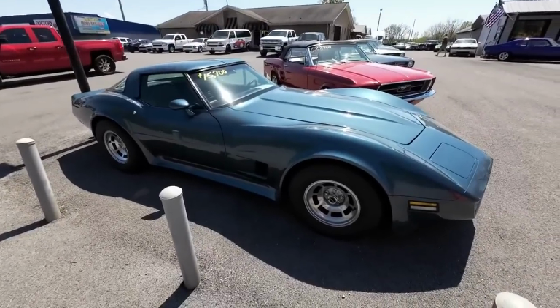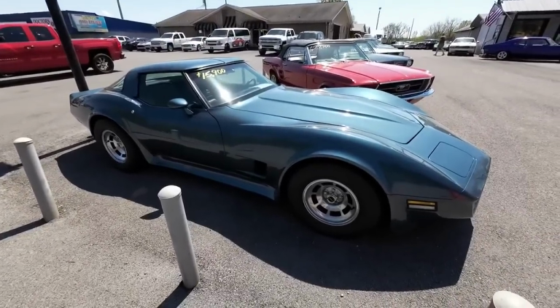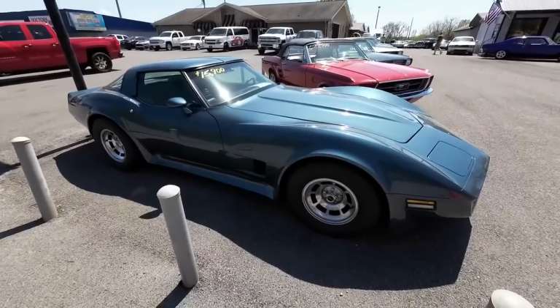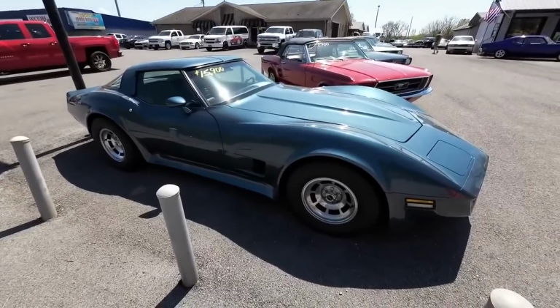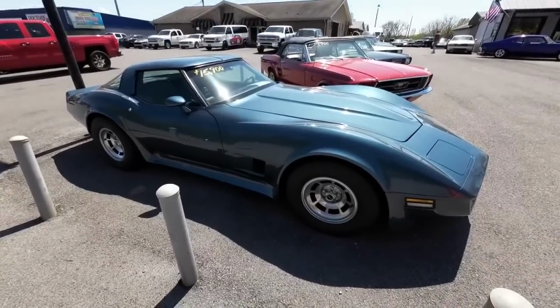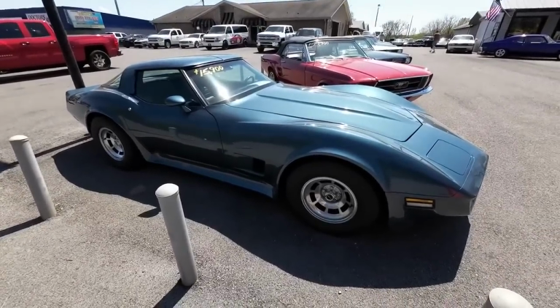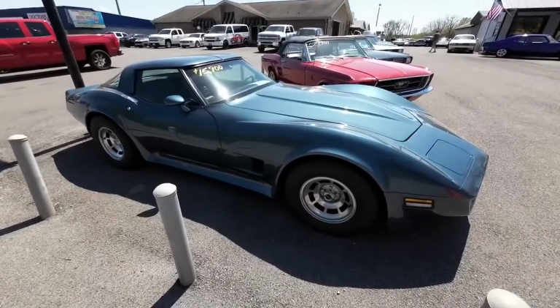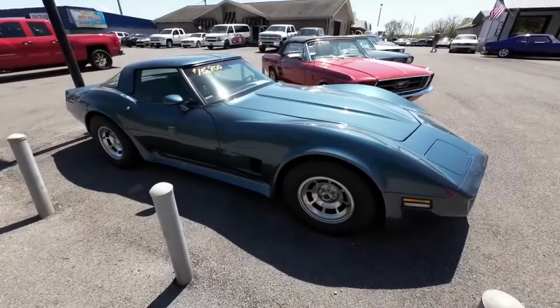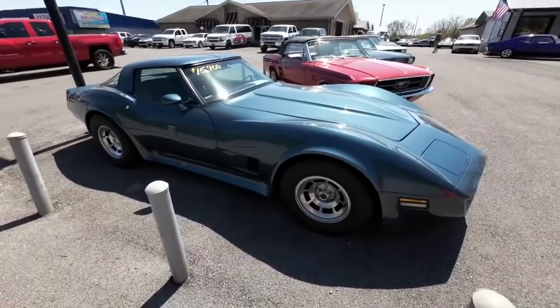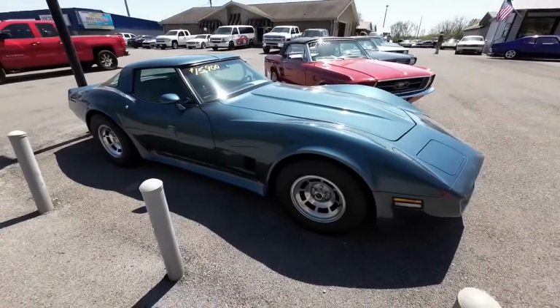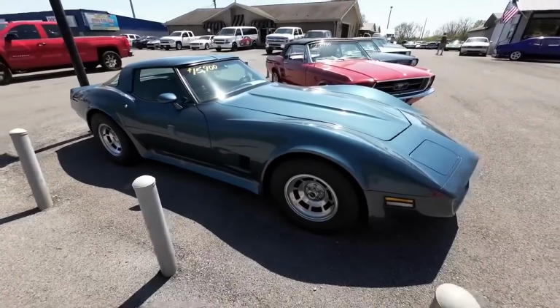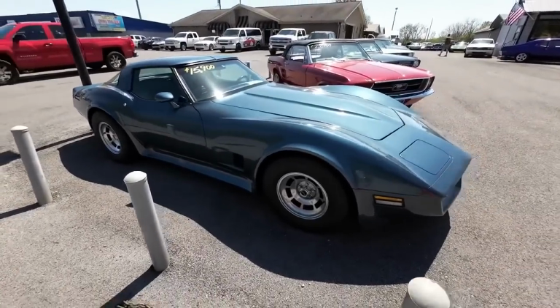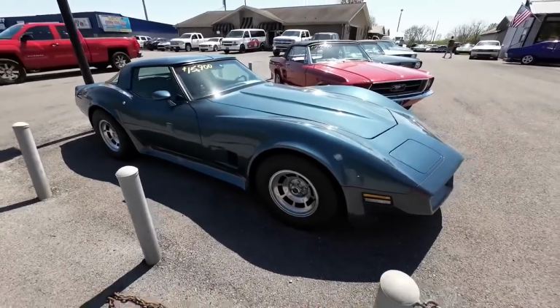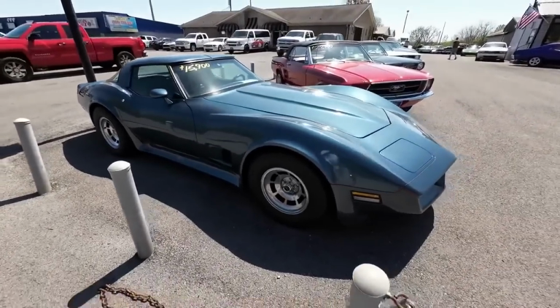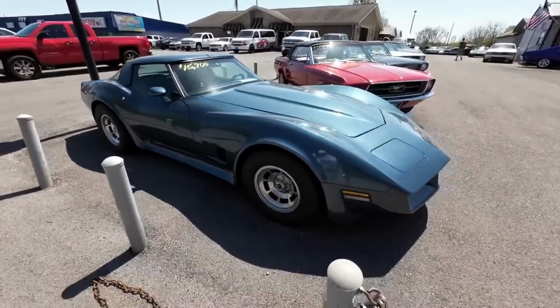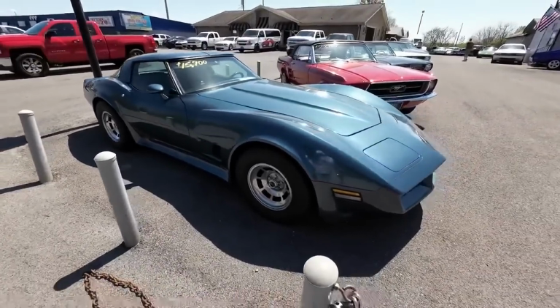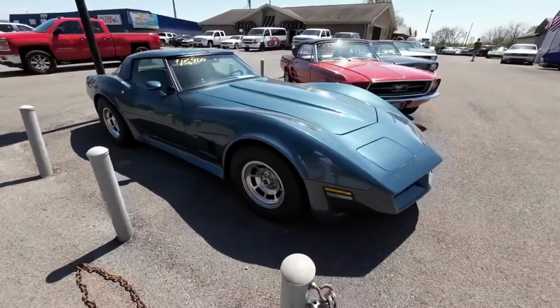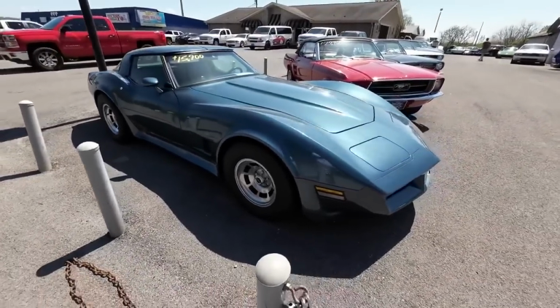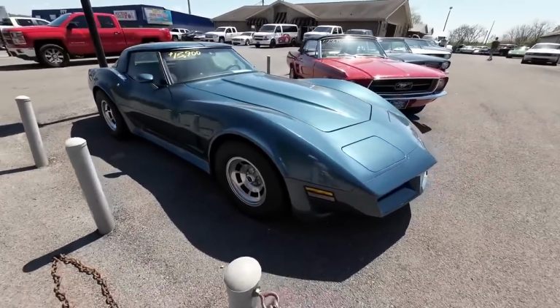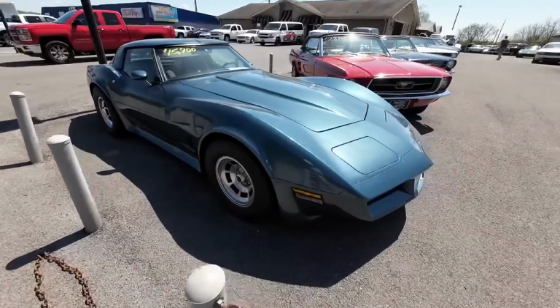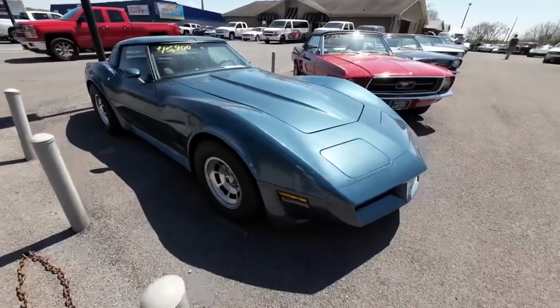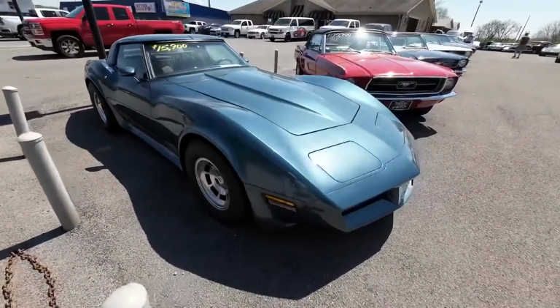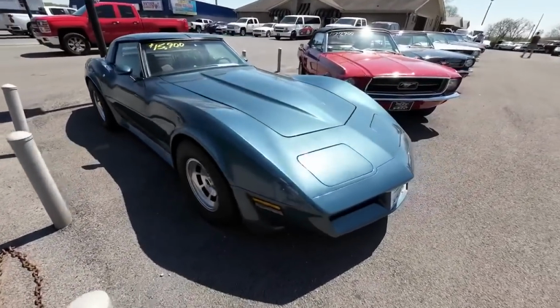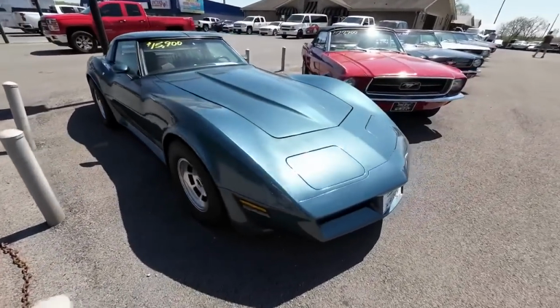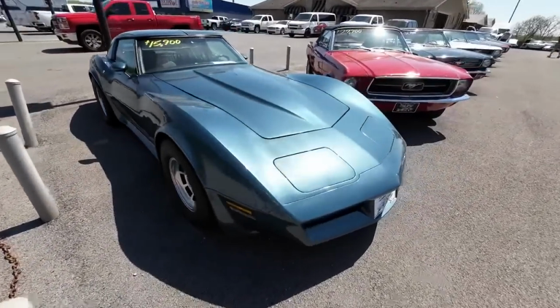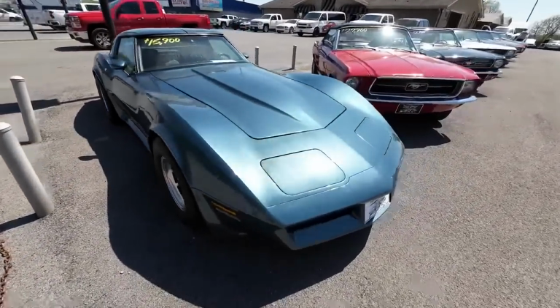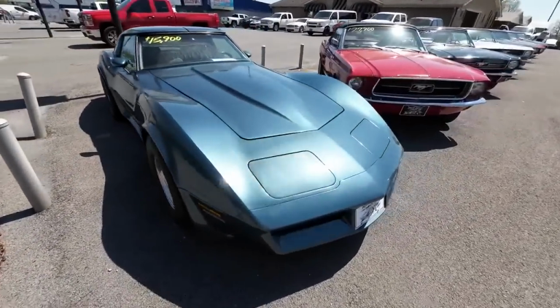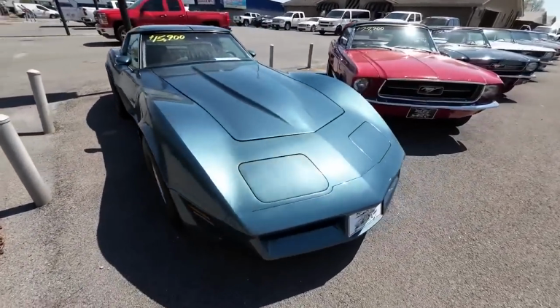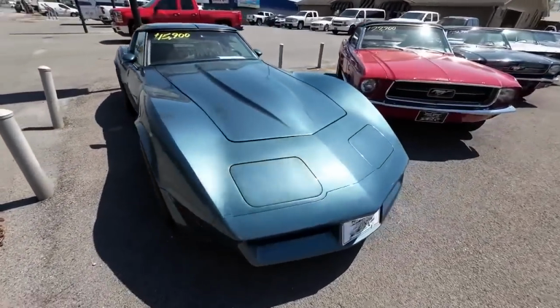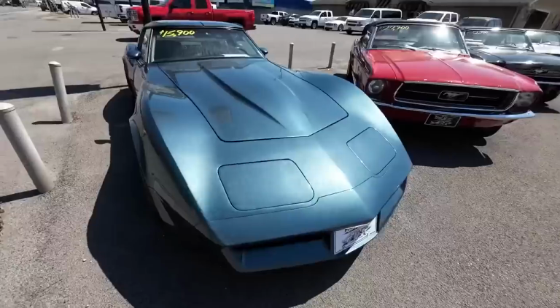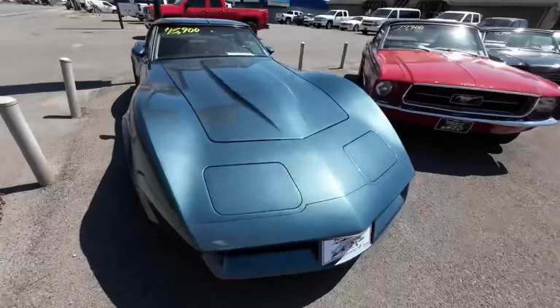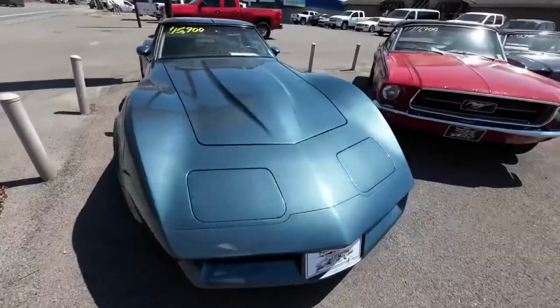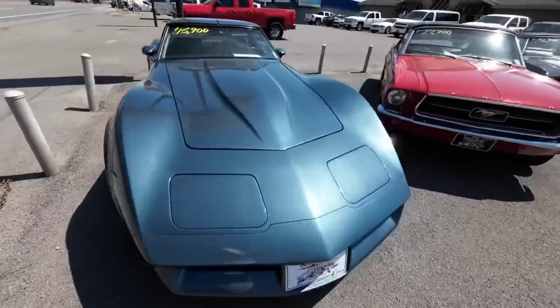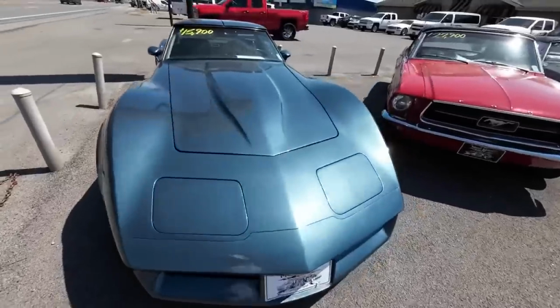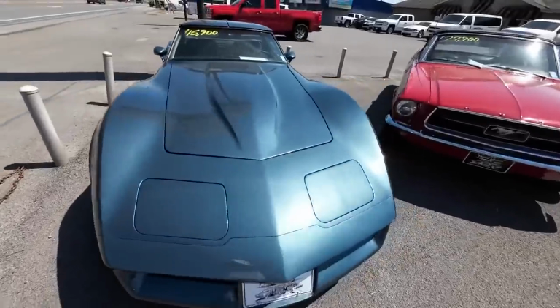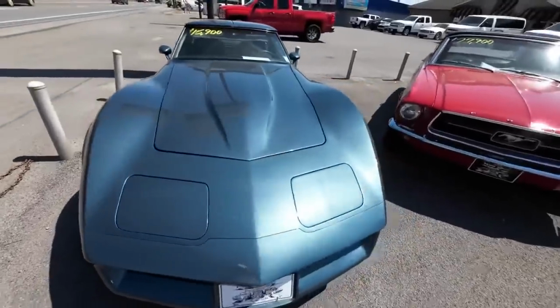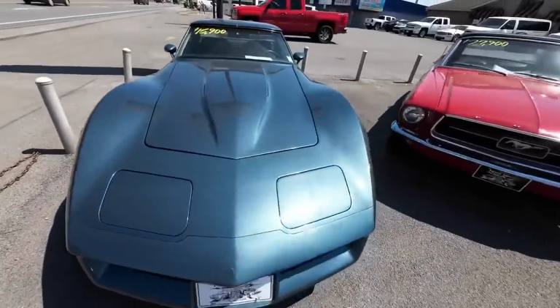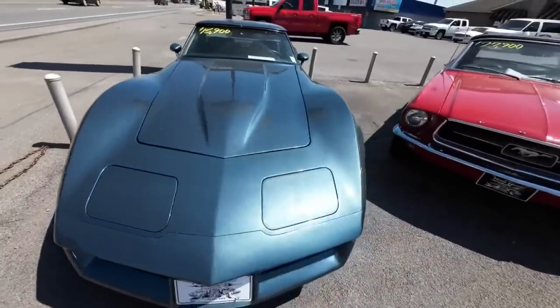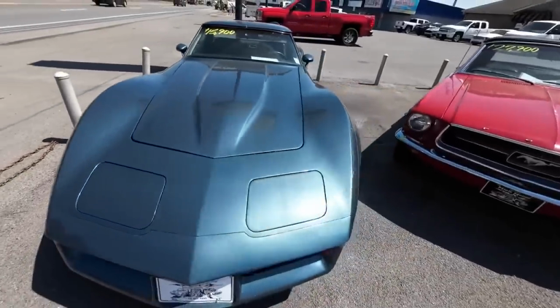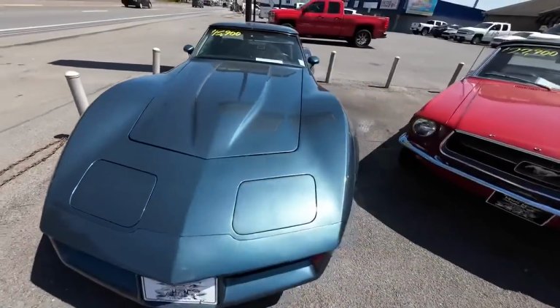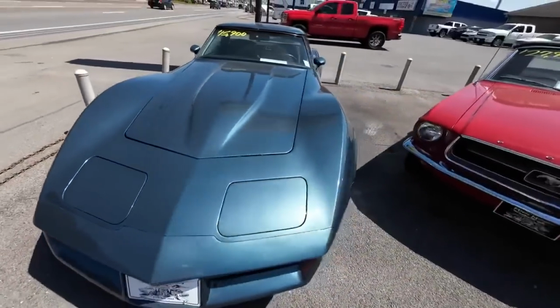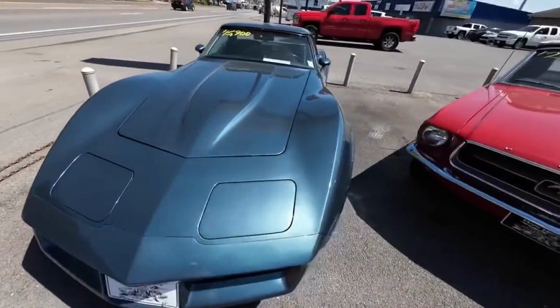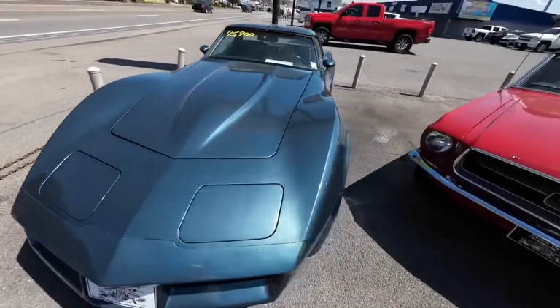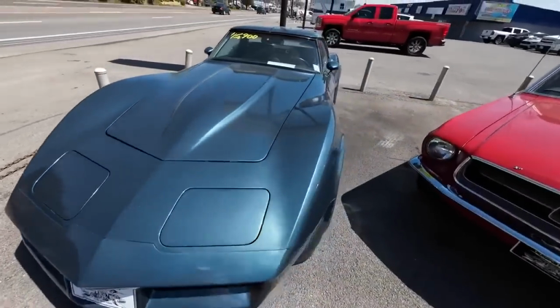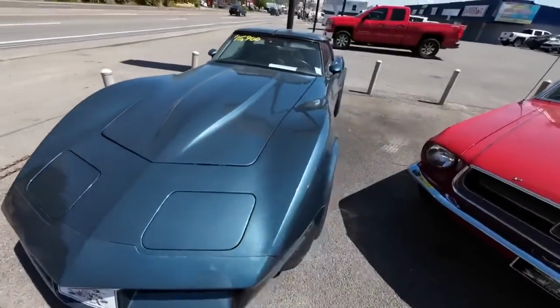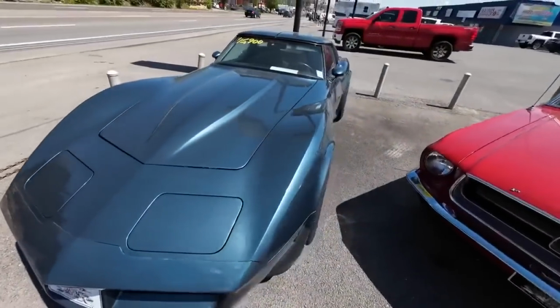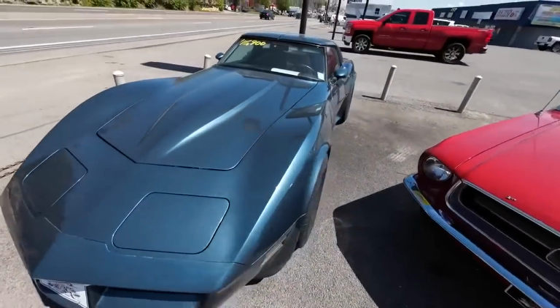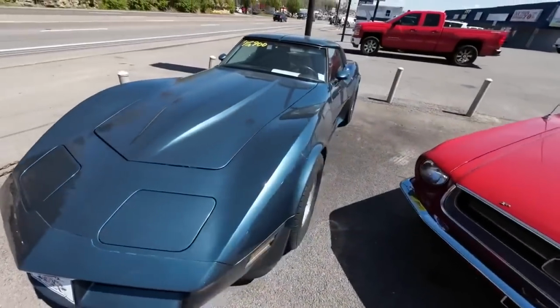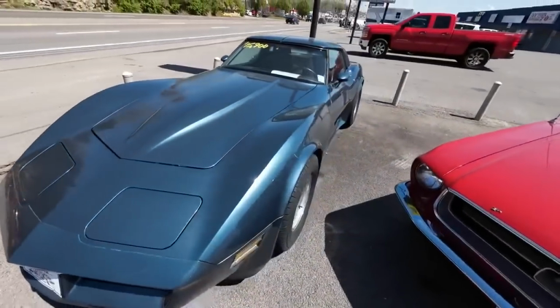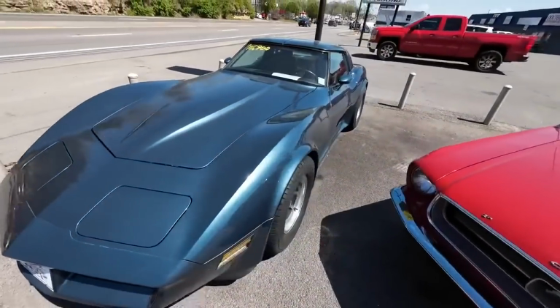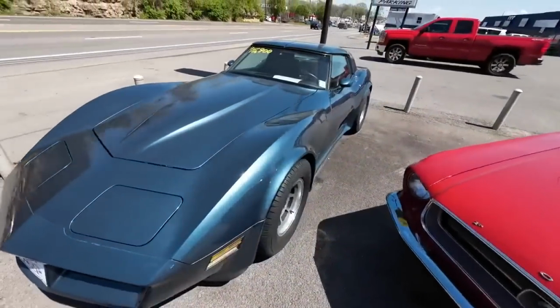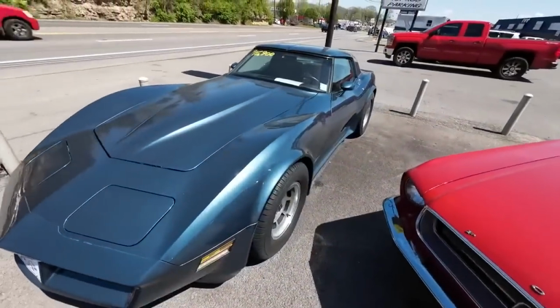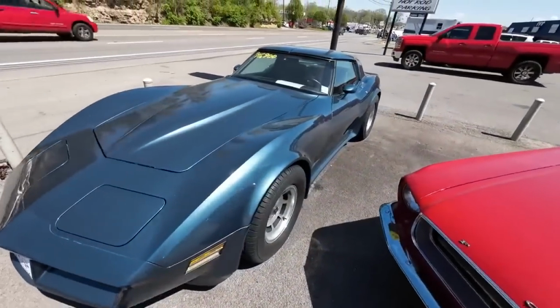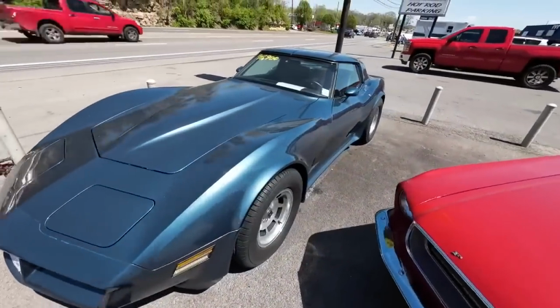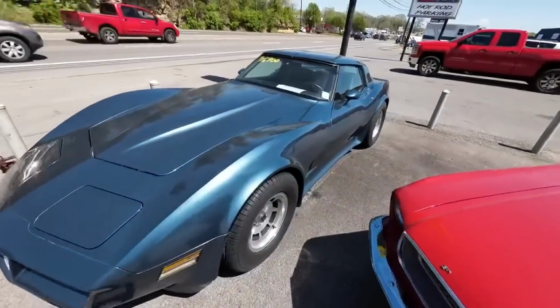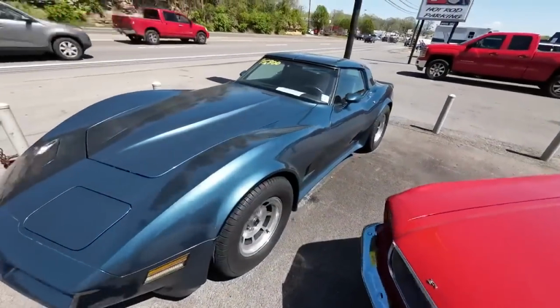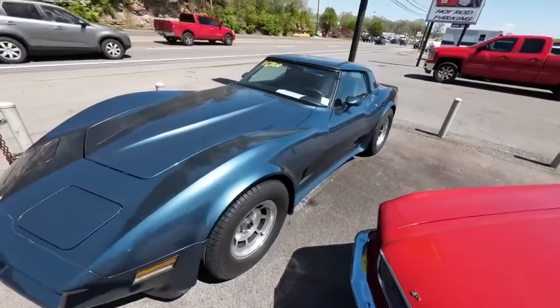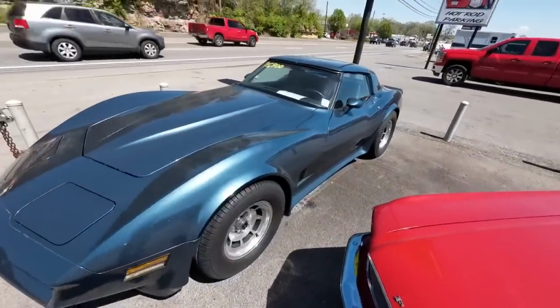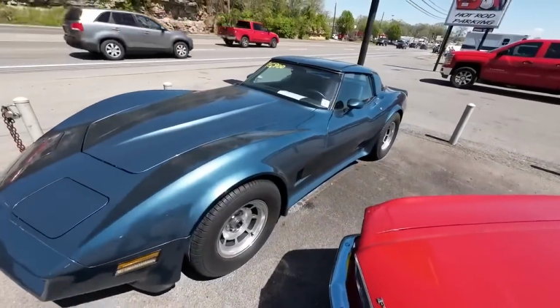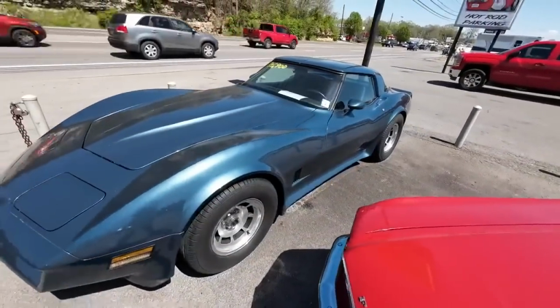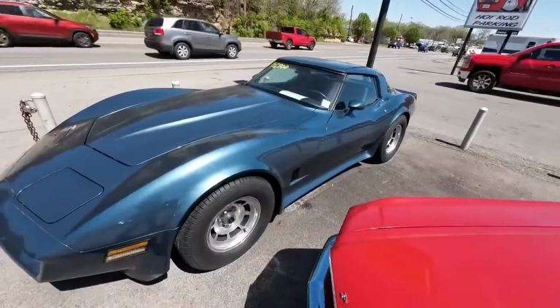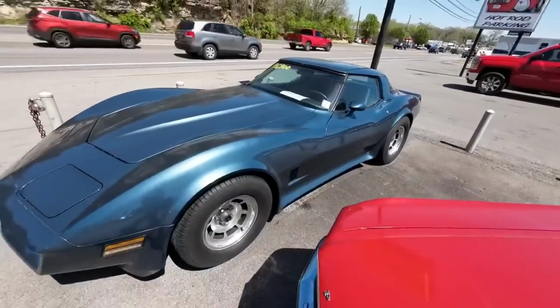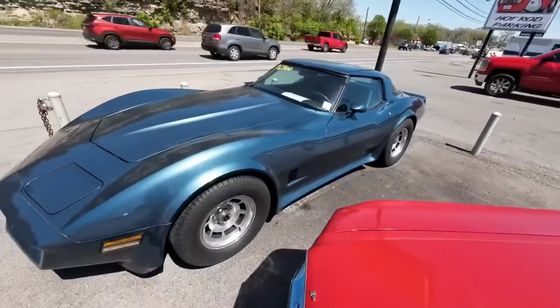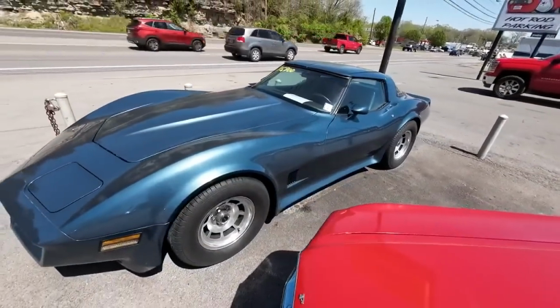Sitting up here in the front, we got an '80 model T-top Corvette at $15,900.